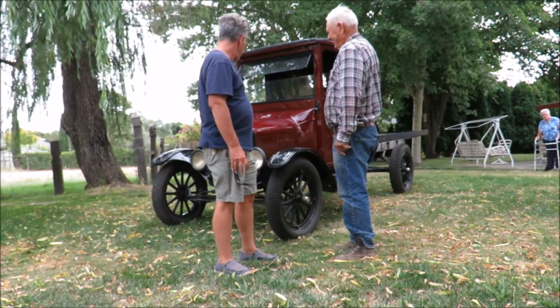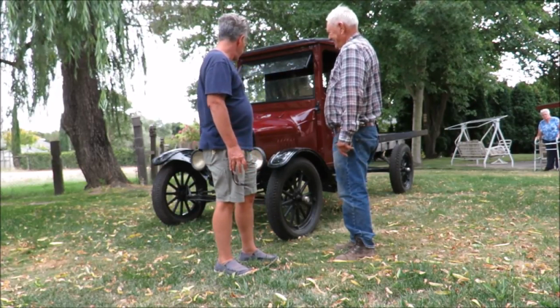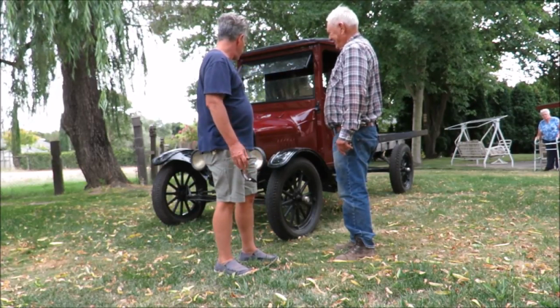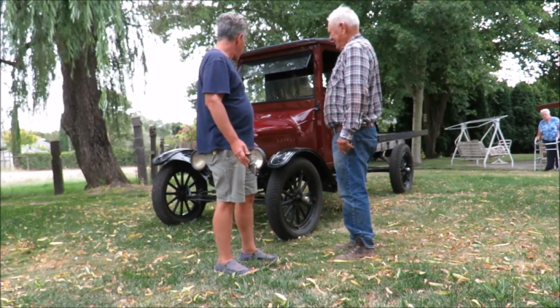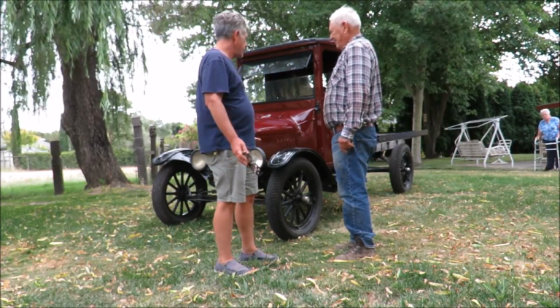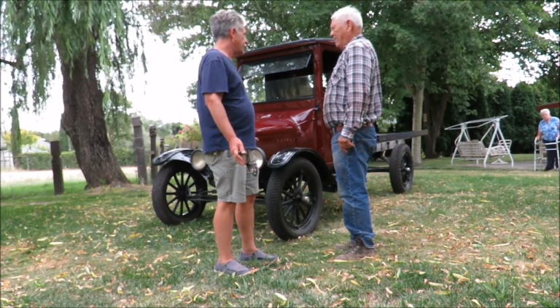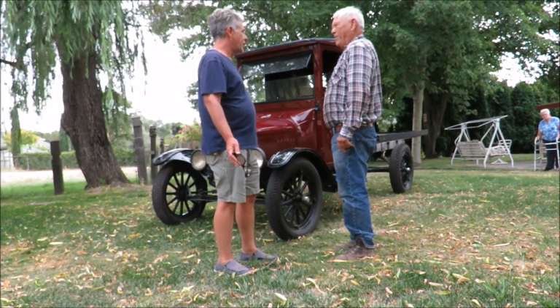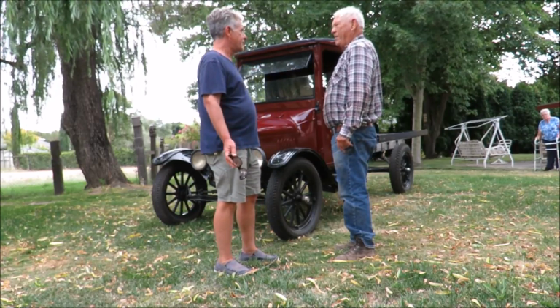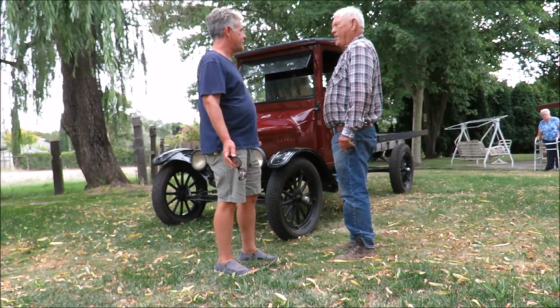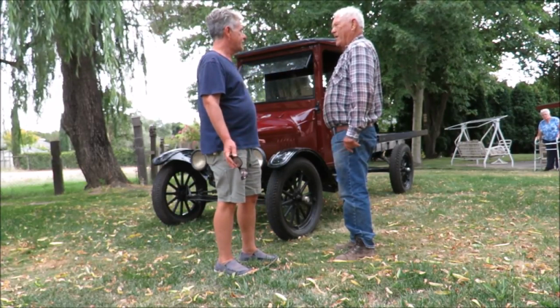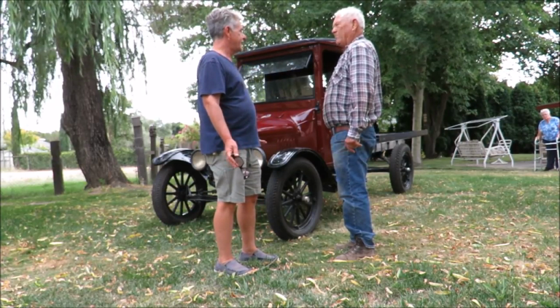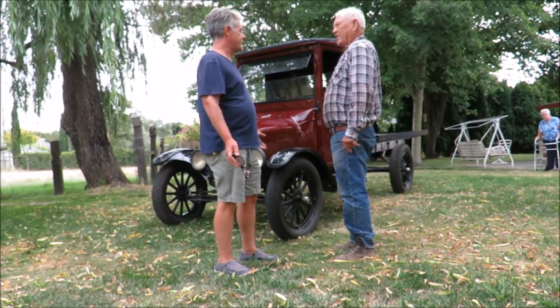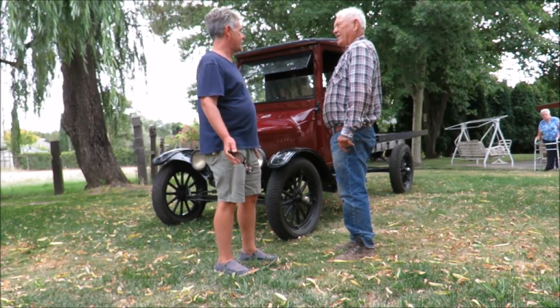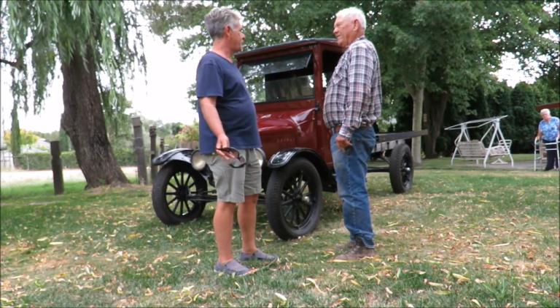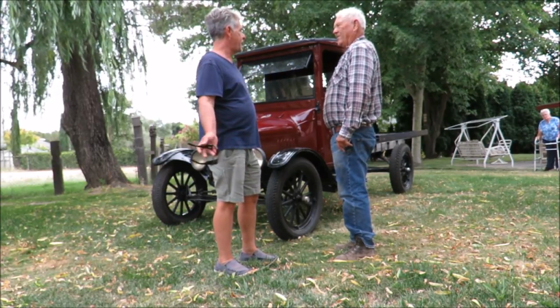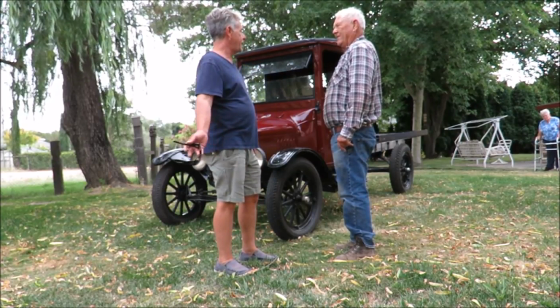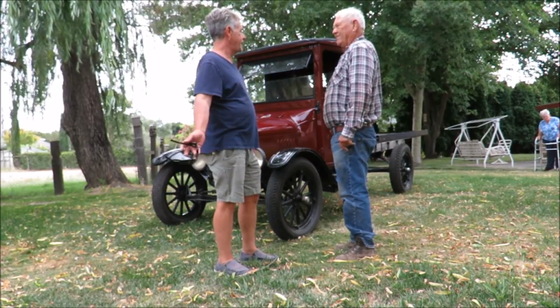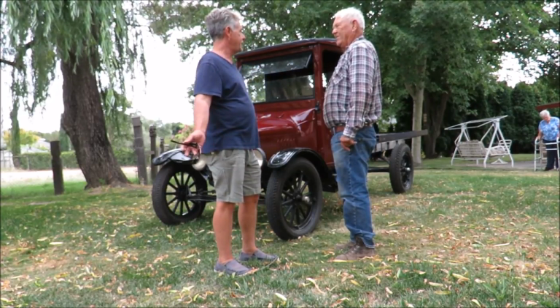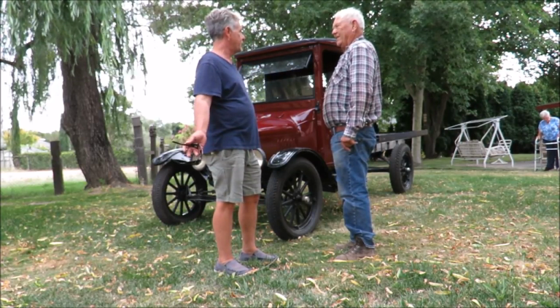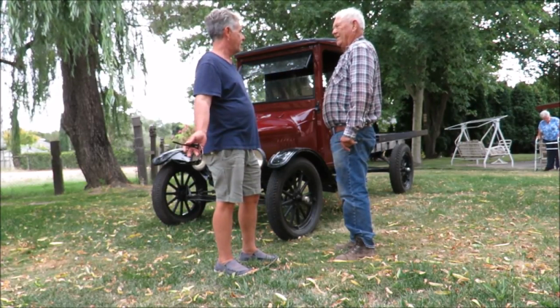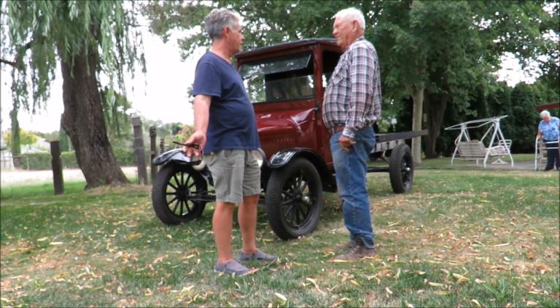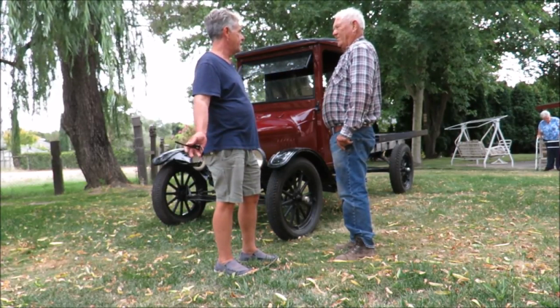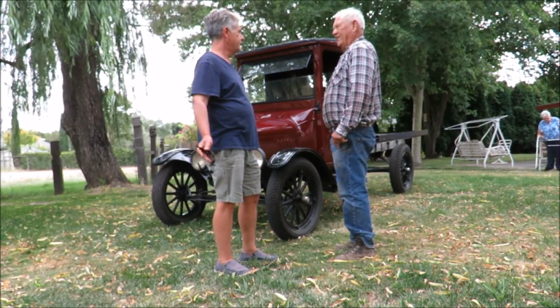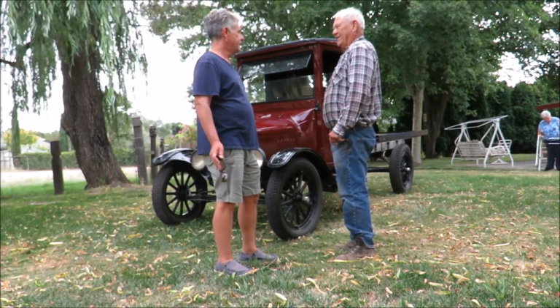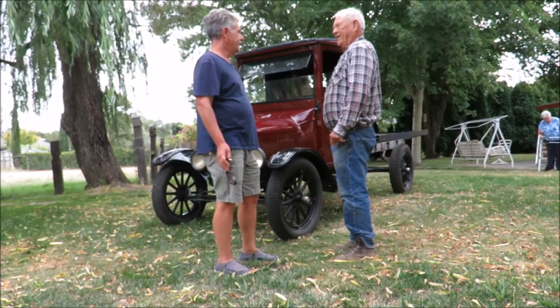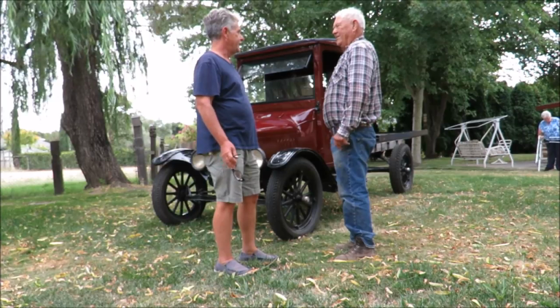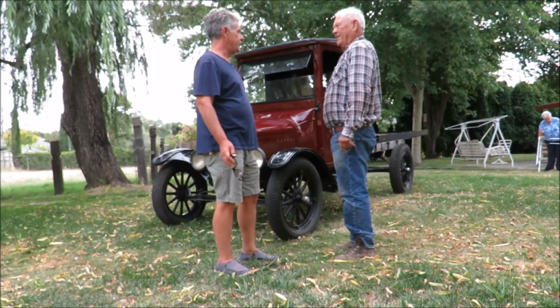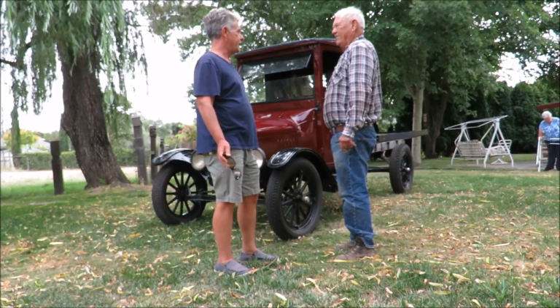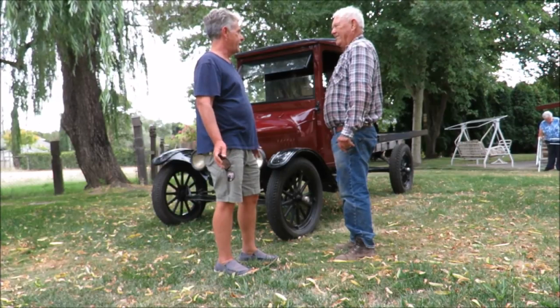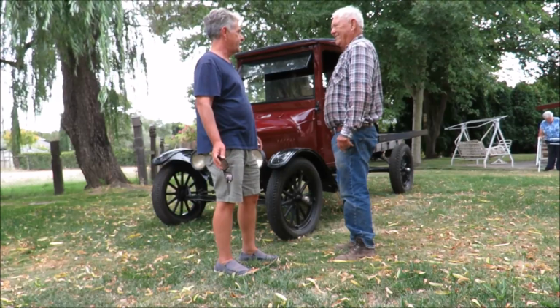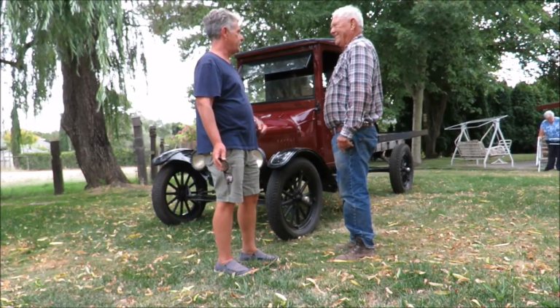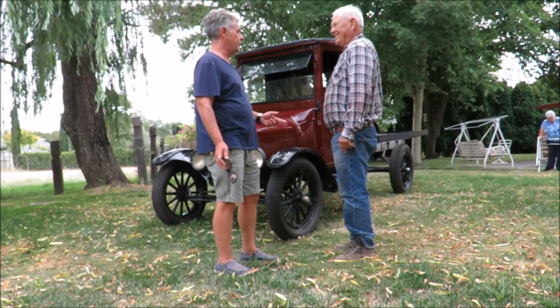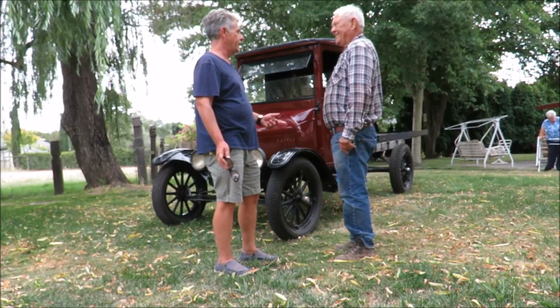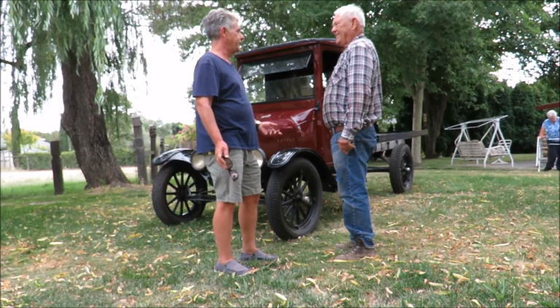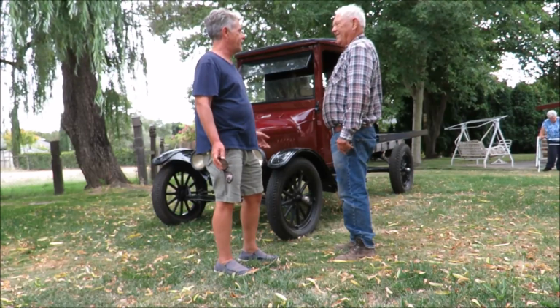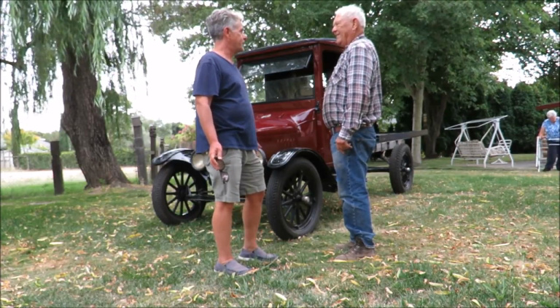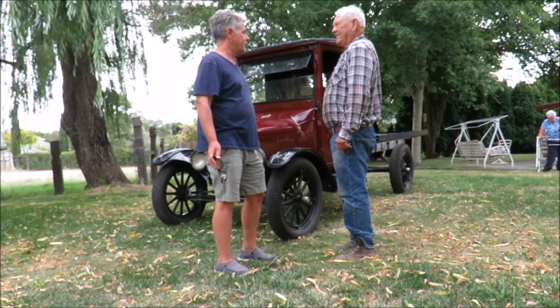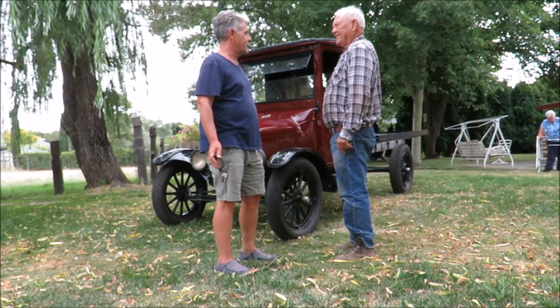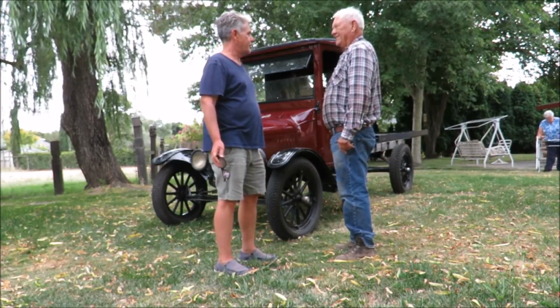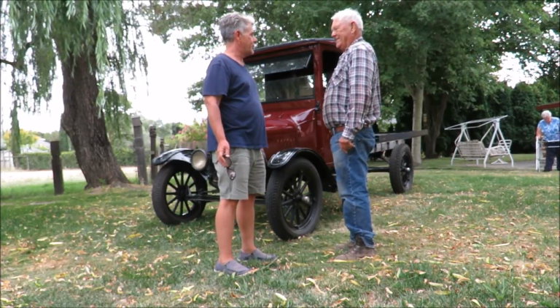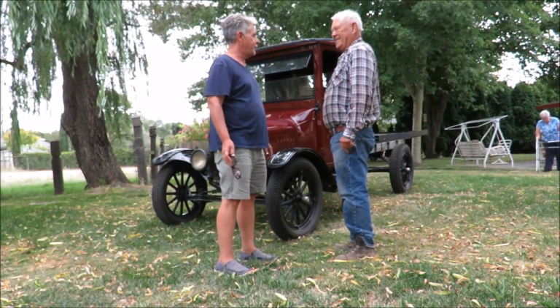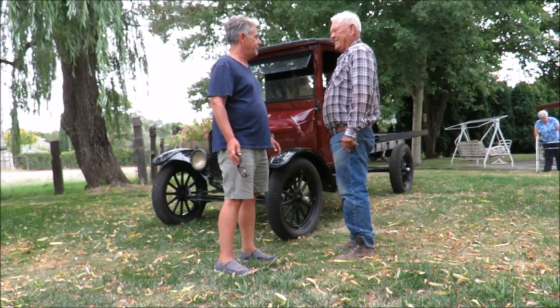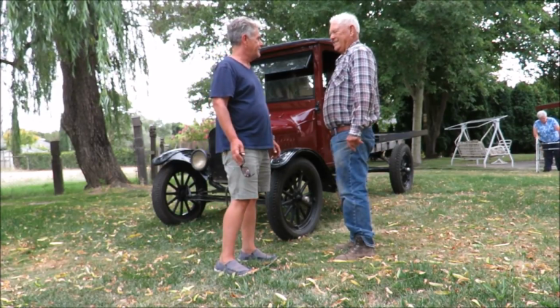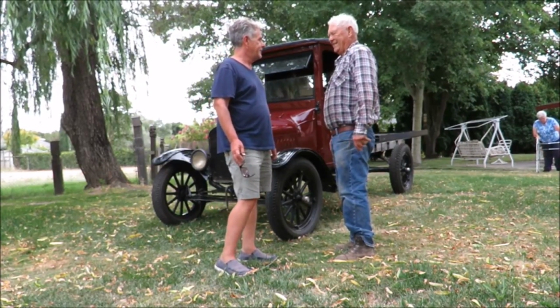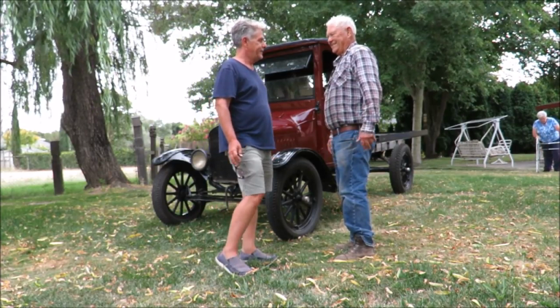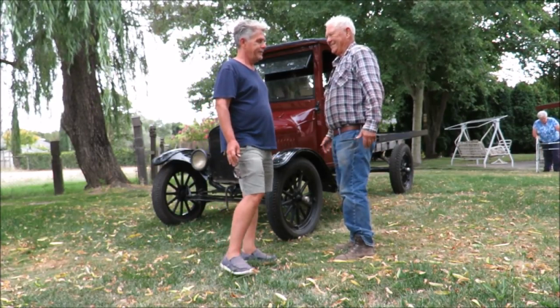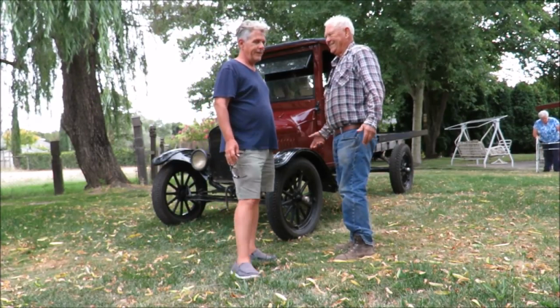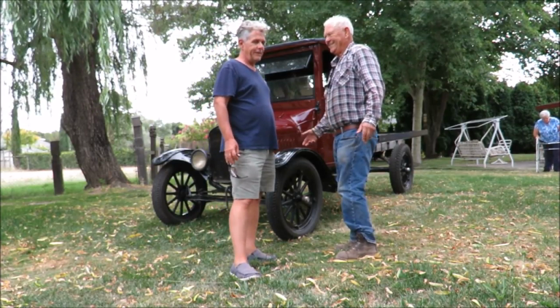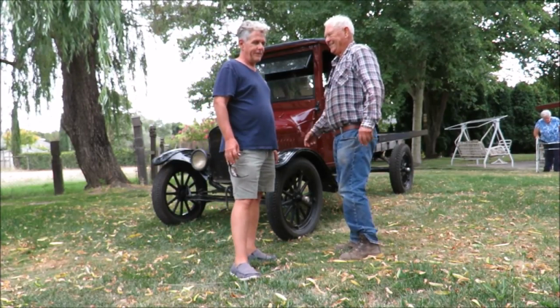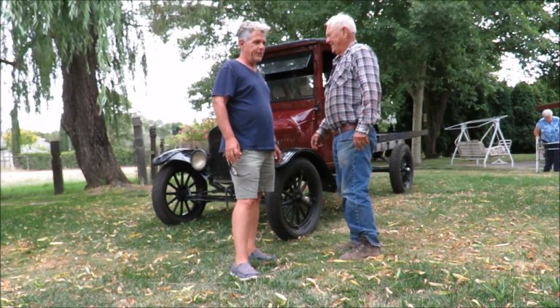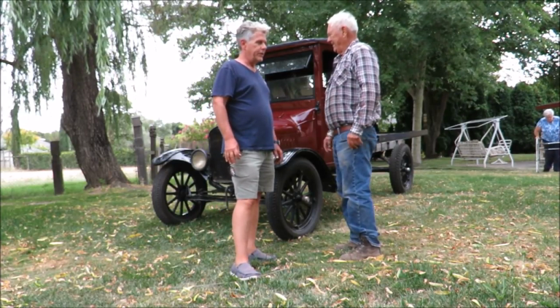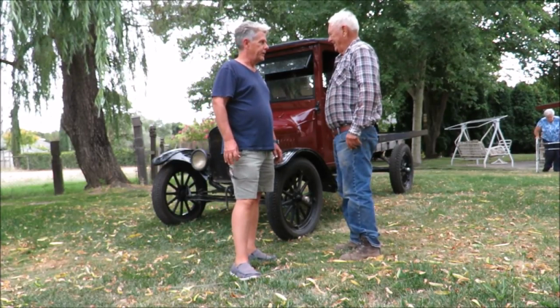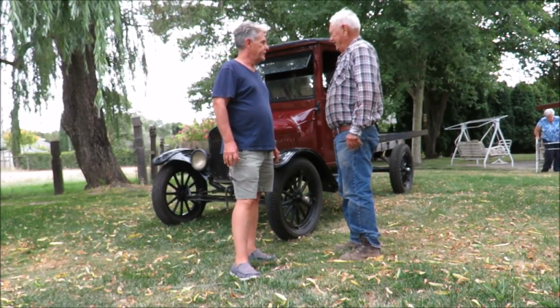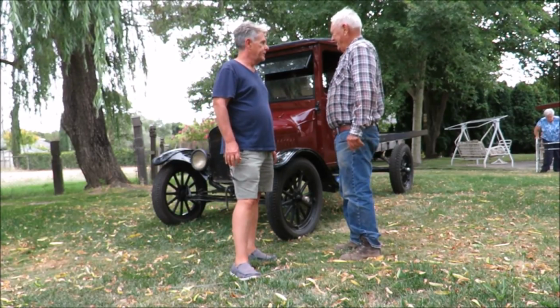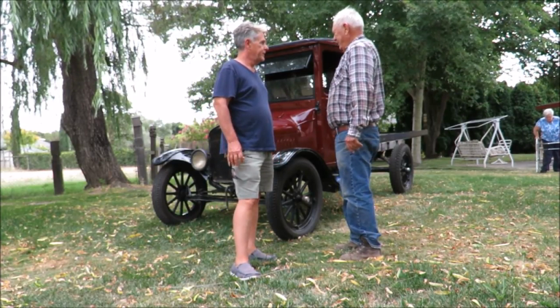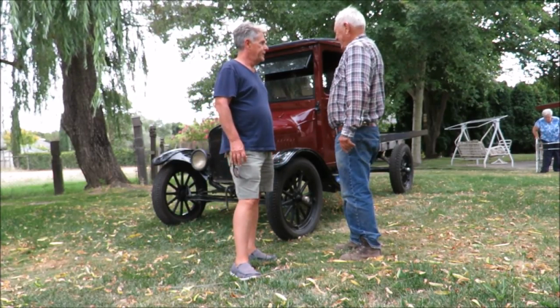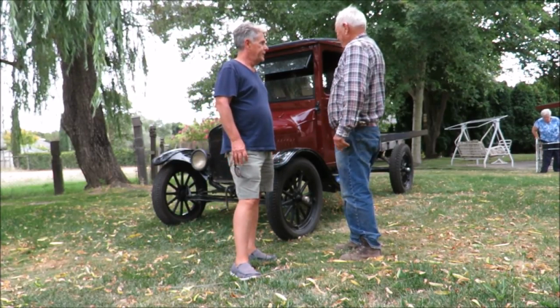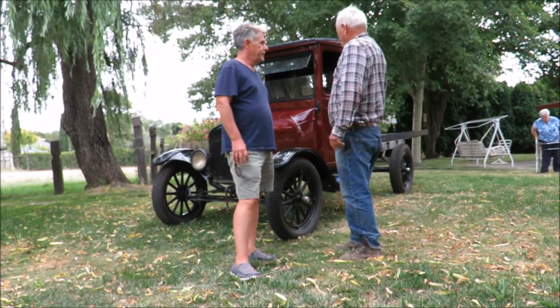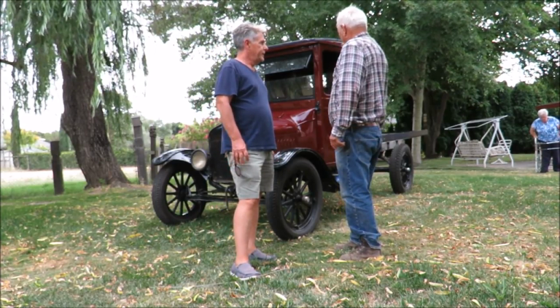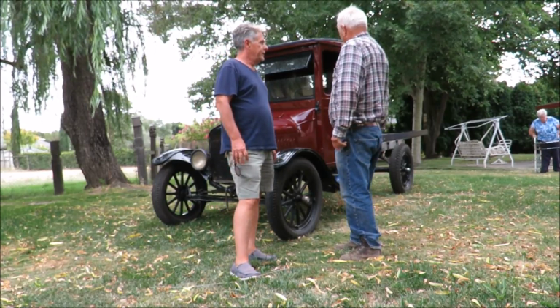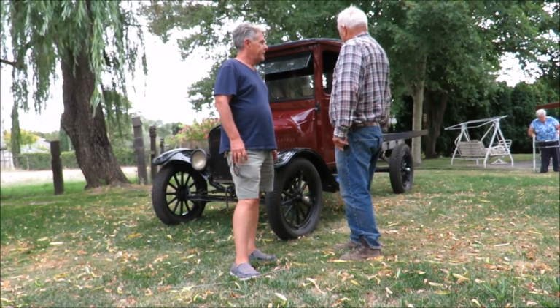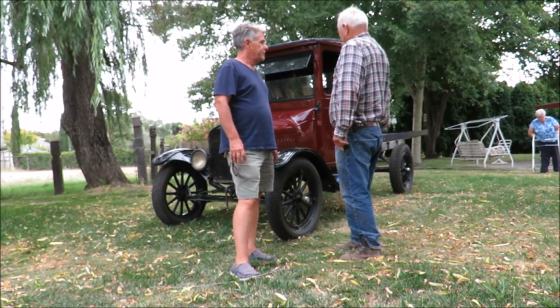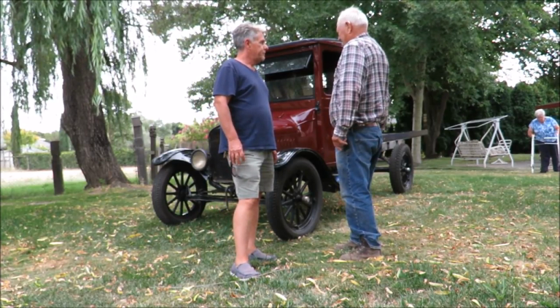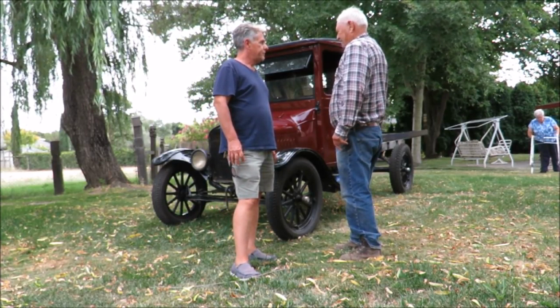By and large, it's just been hanging in your barn. You take it out and toot around the yard sometimes, right? That's it. It's never really been used.